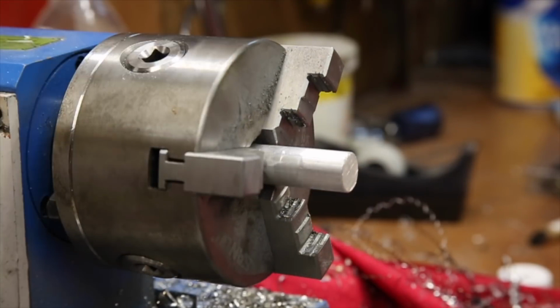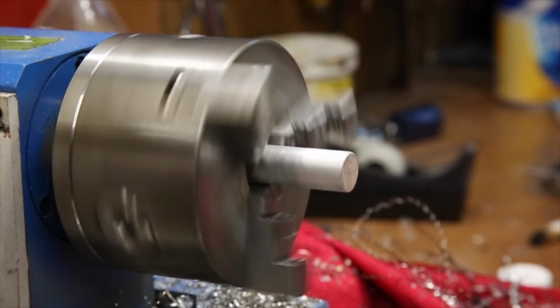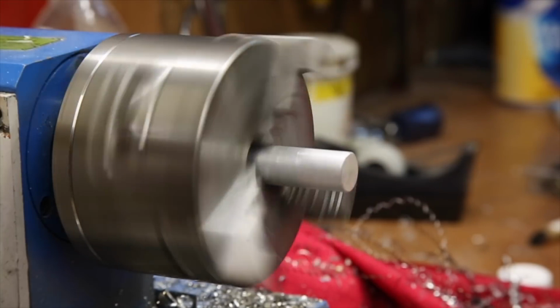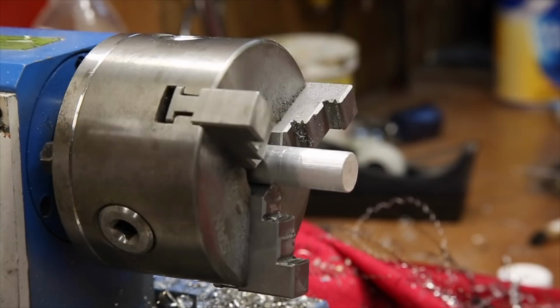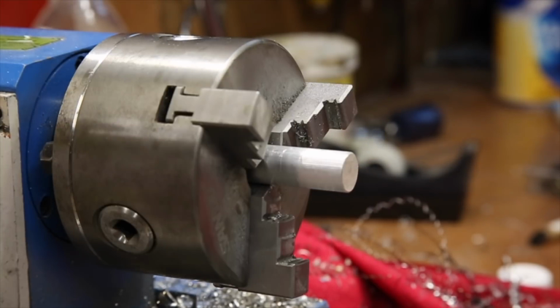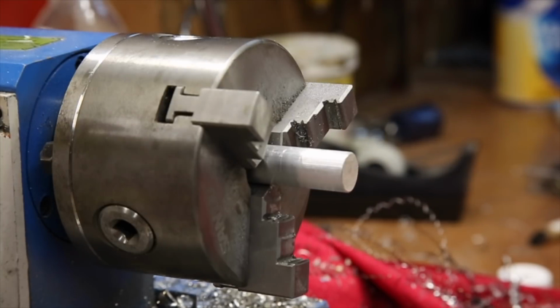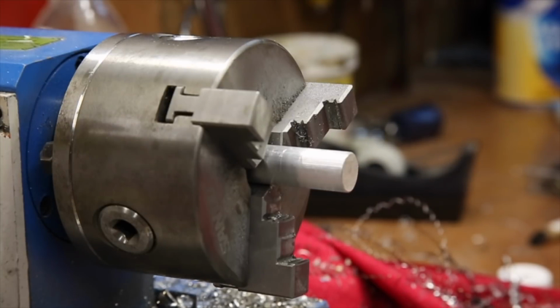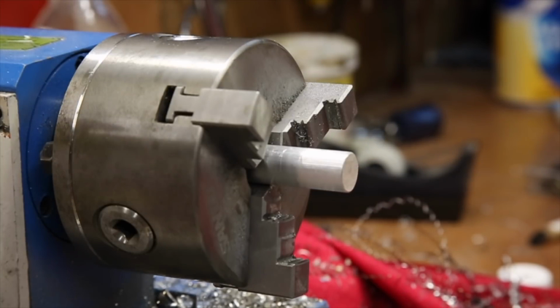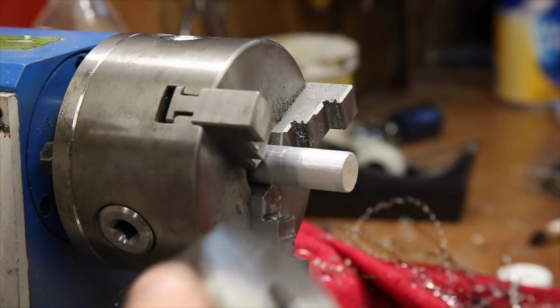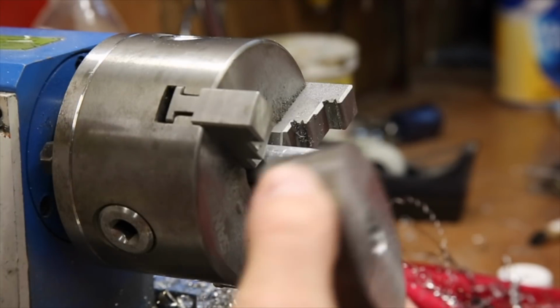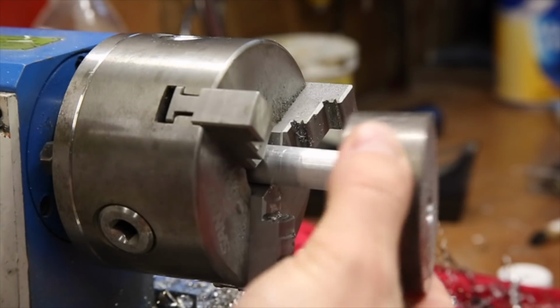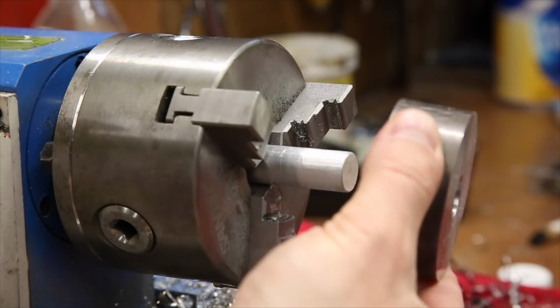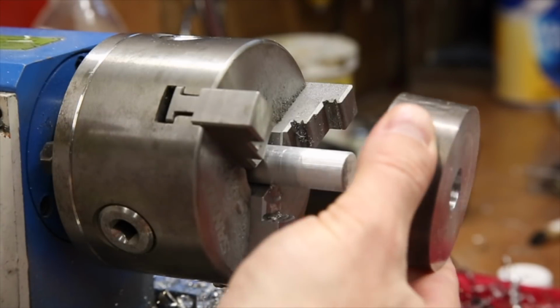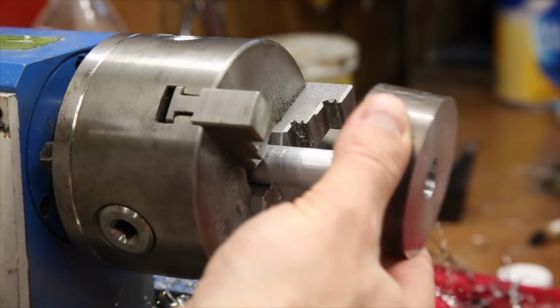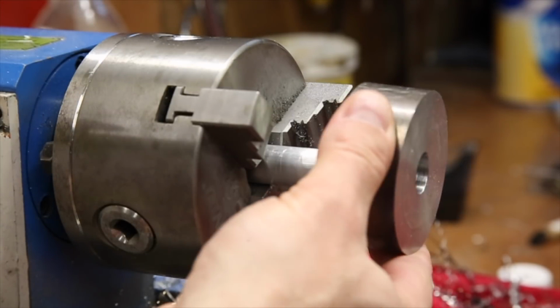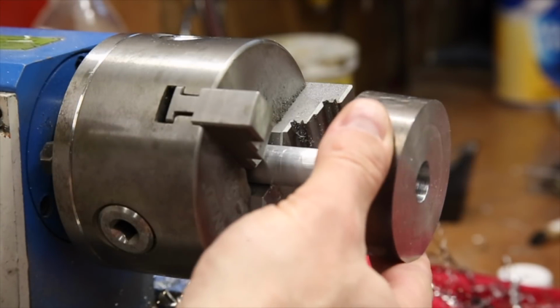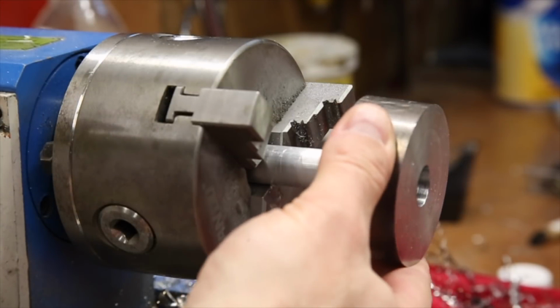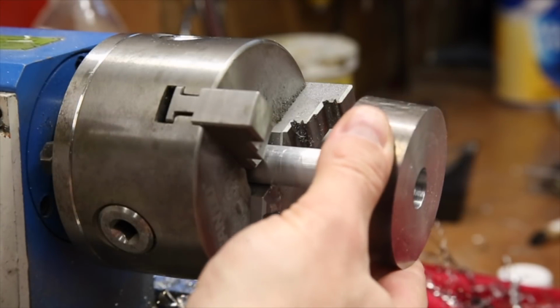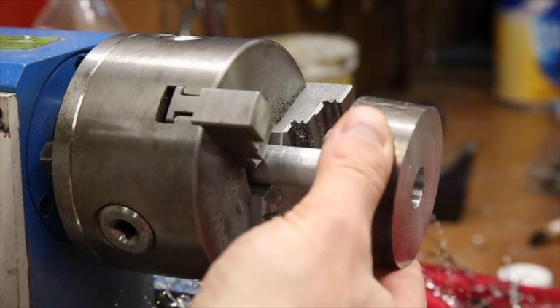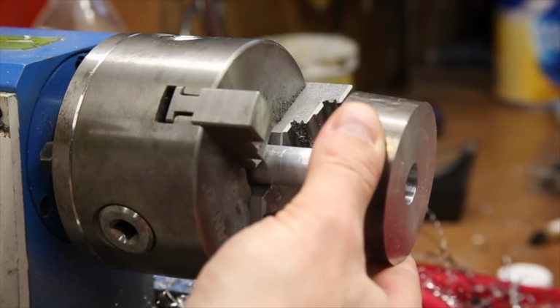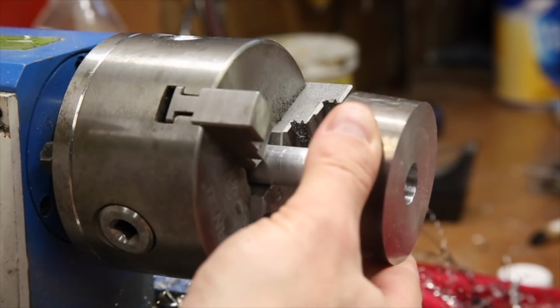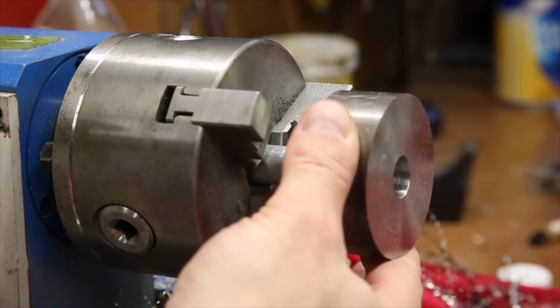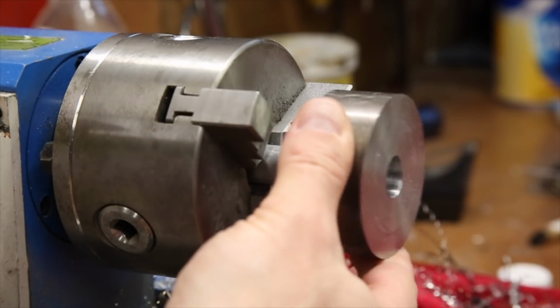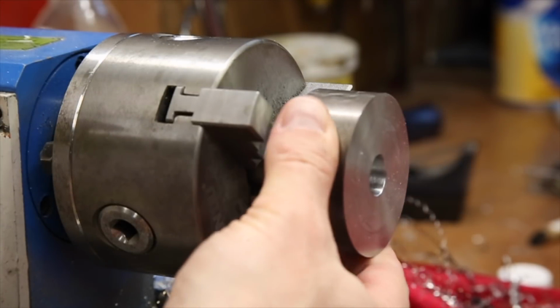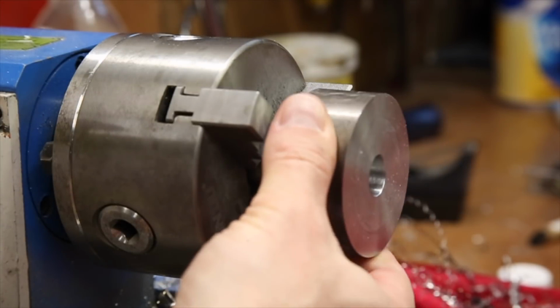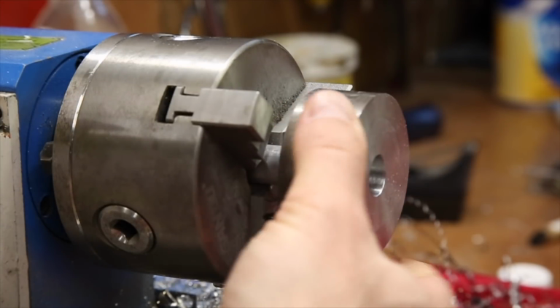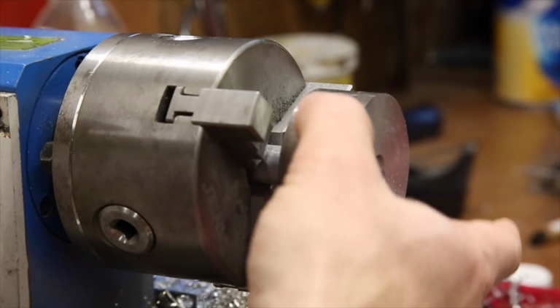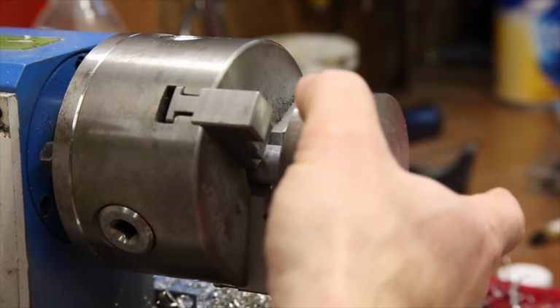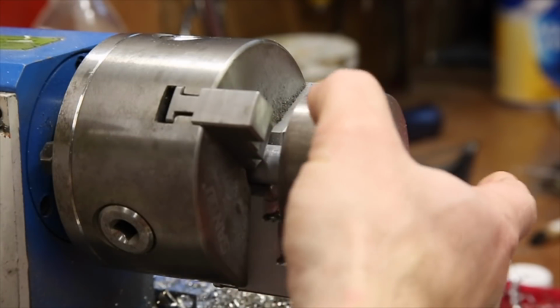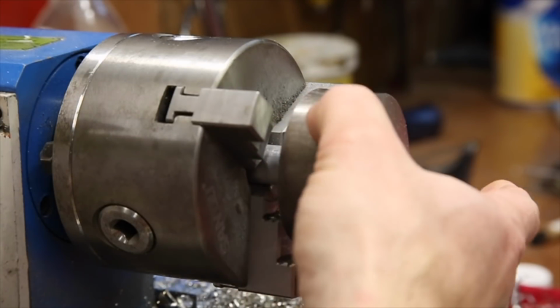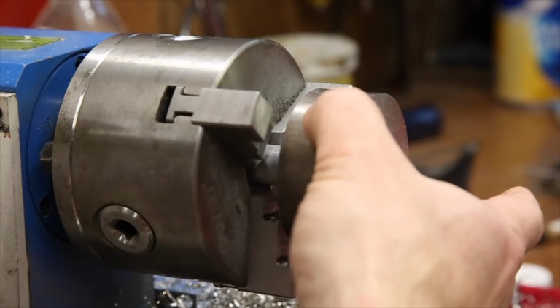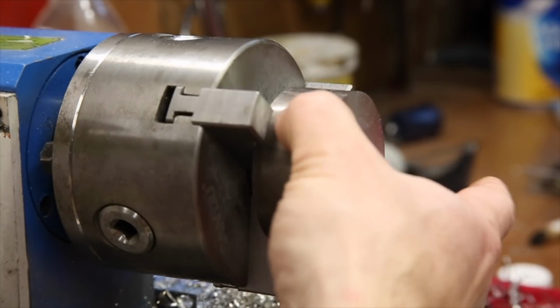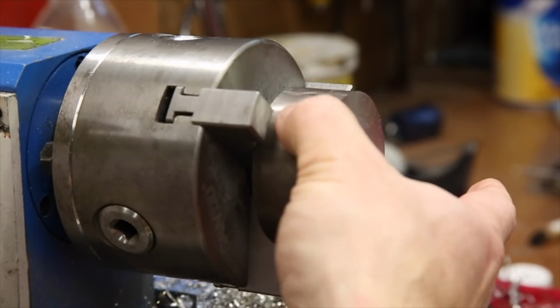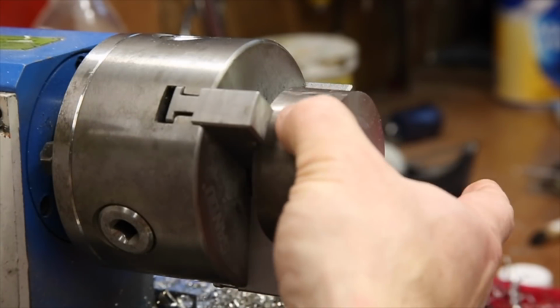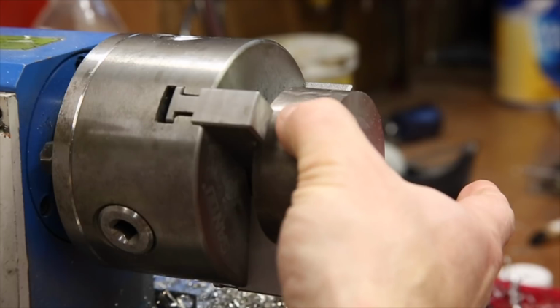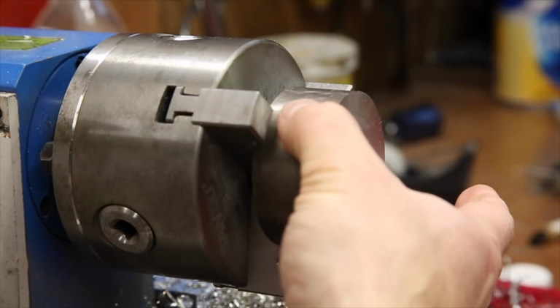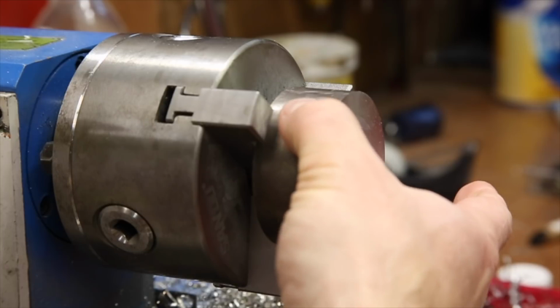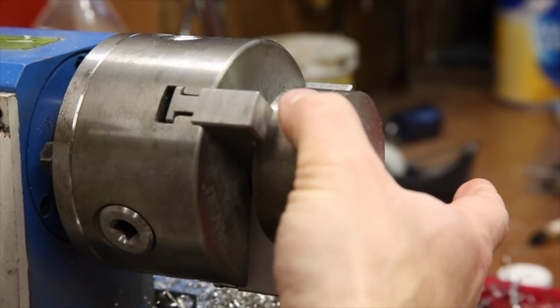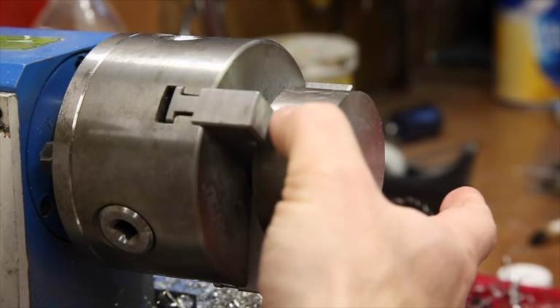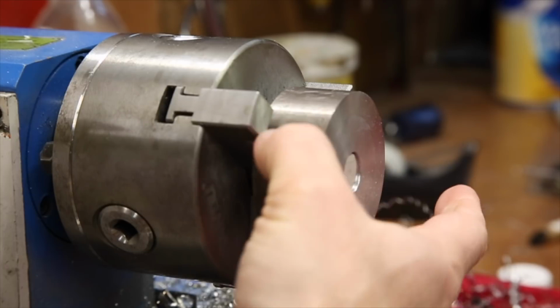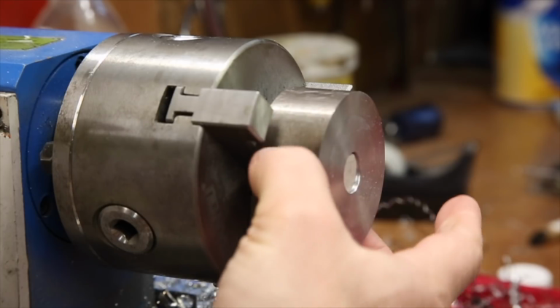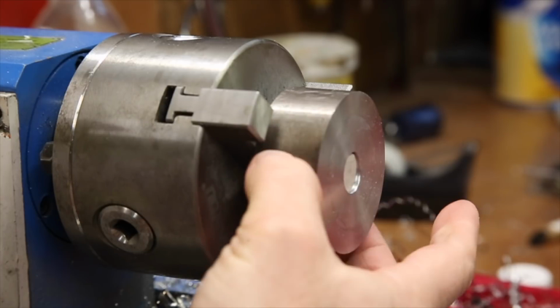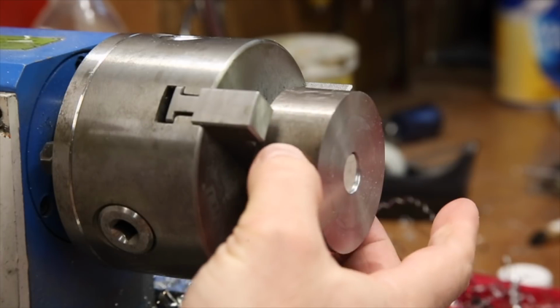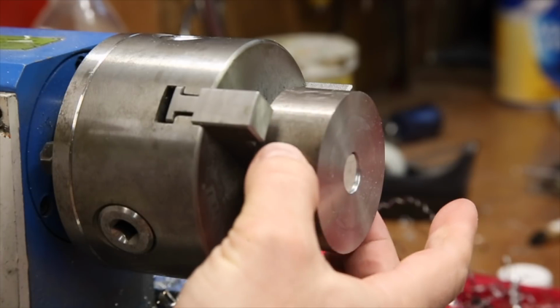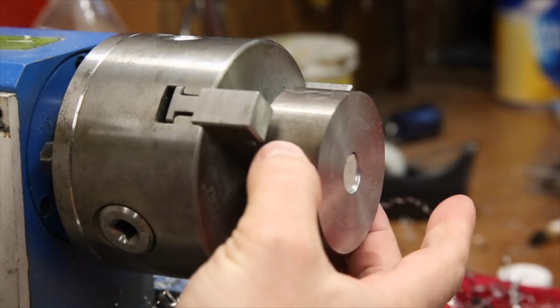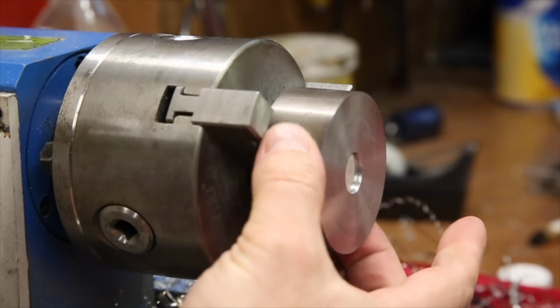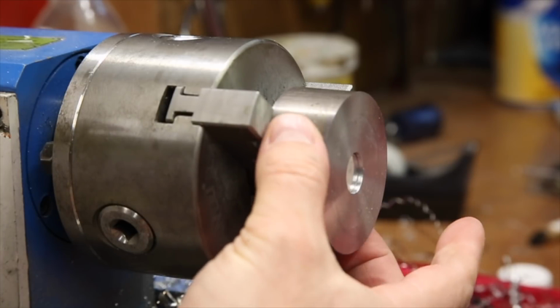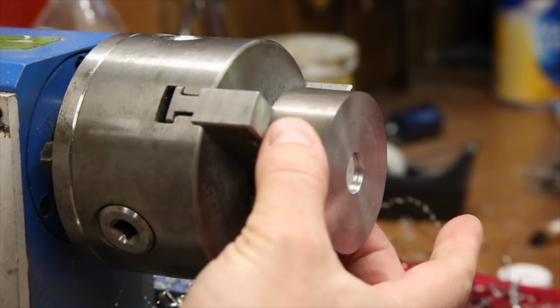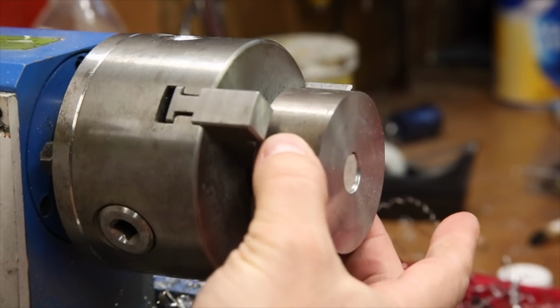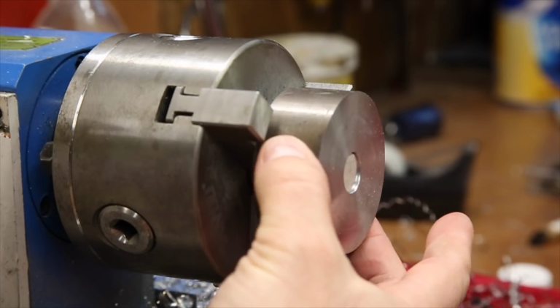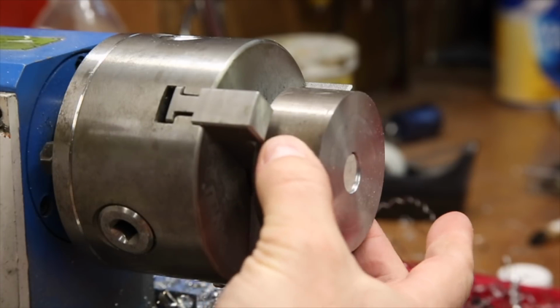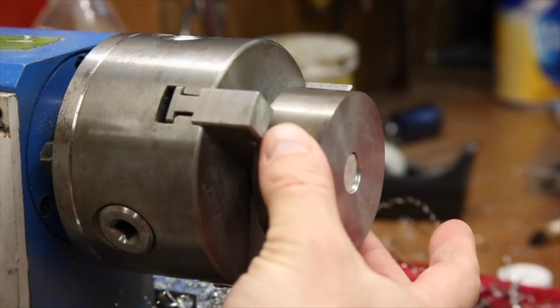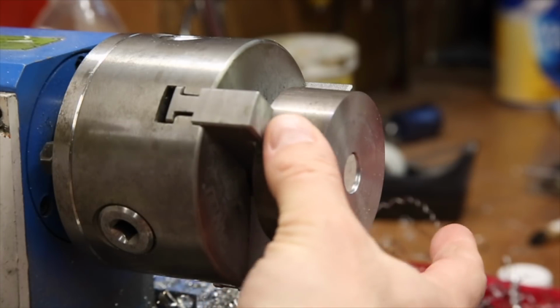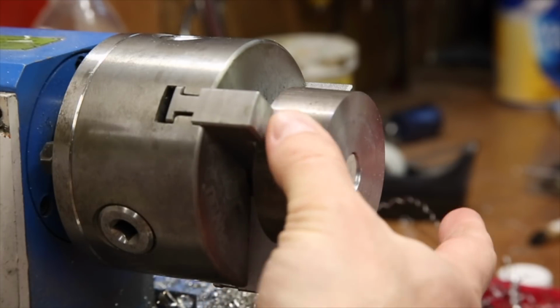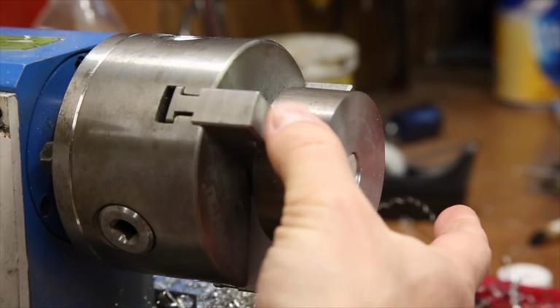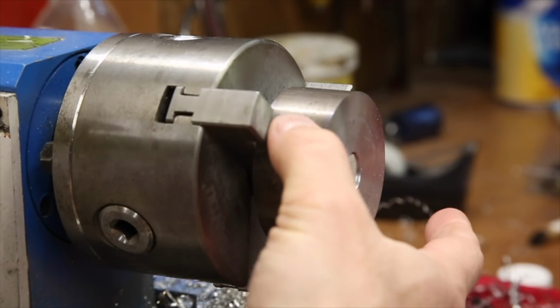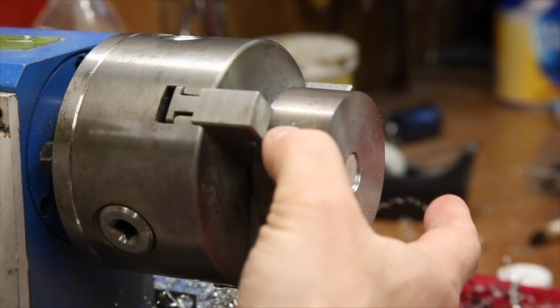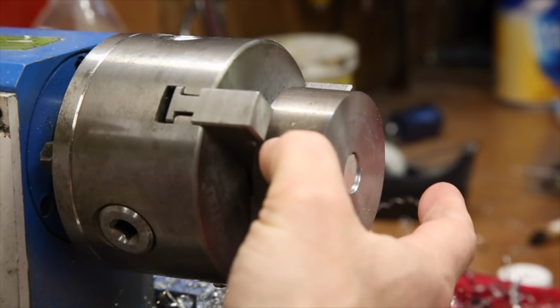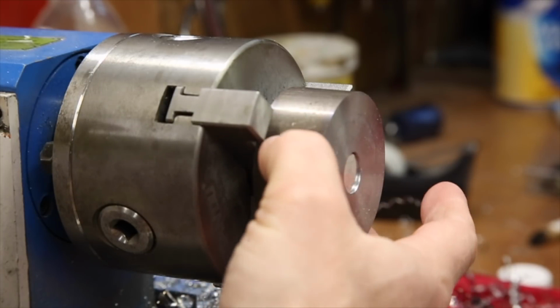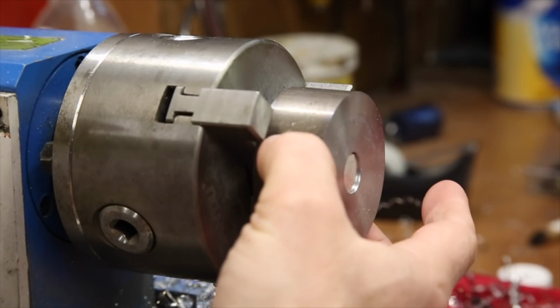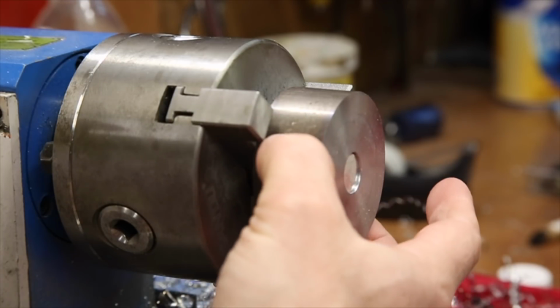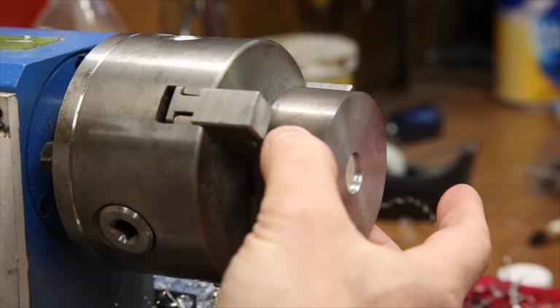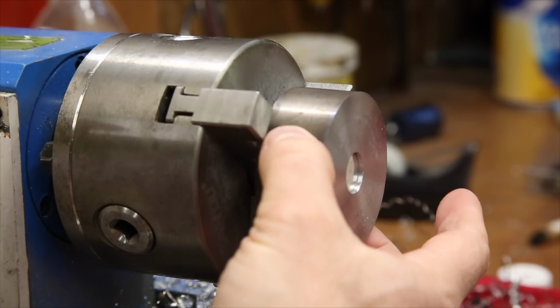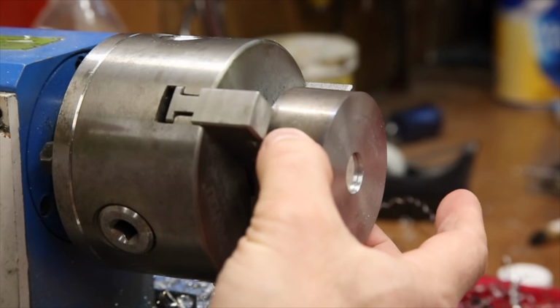Initially, I thought it would work with the other chuck jaws but I wanted as little stick out as possible so I switched the jaws back.